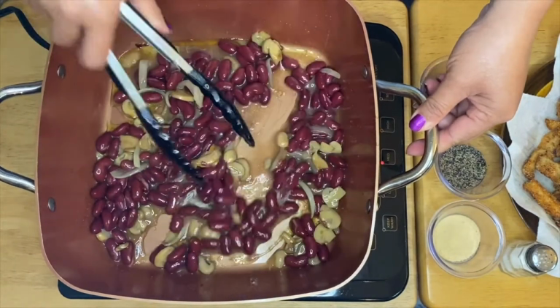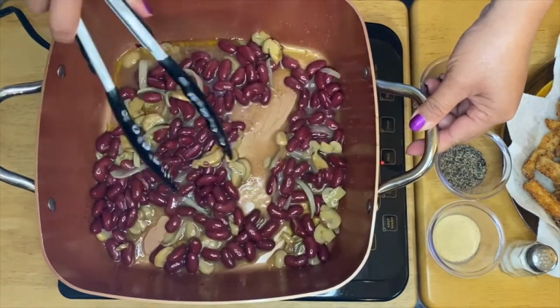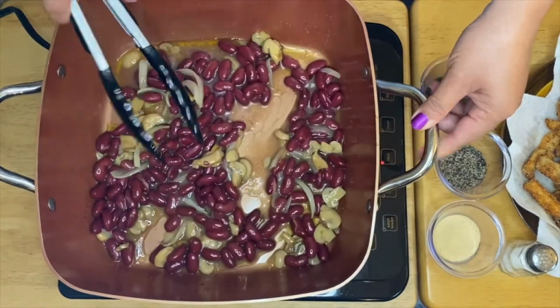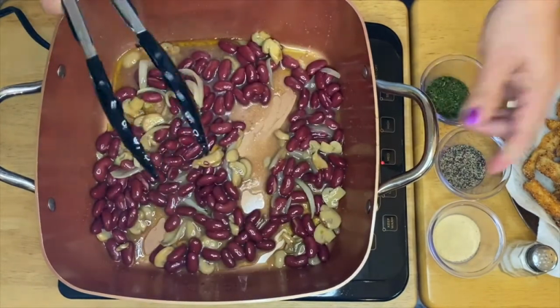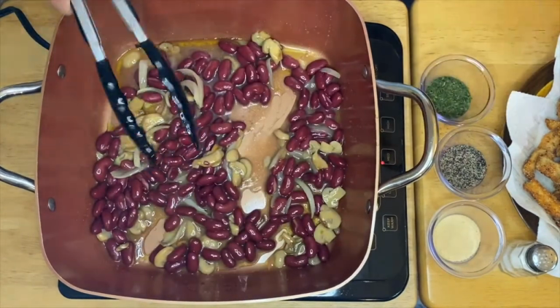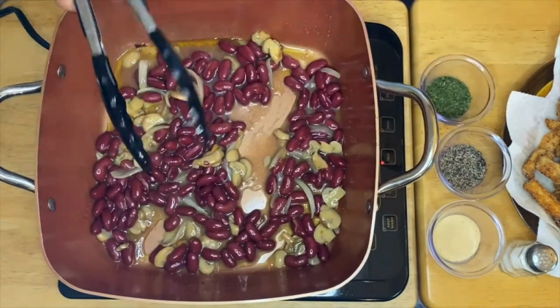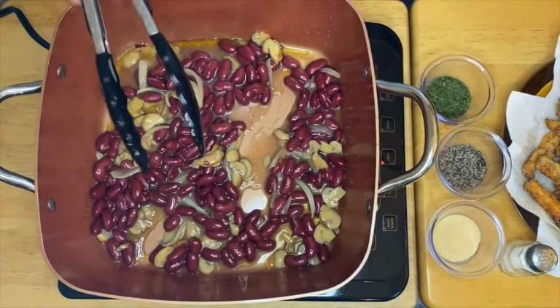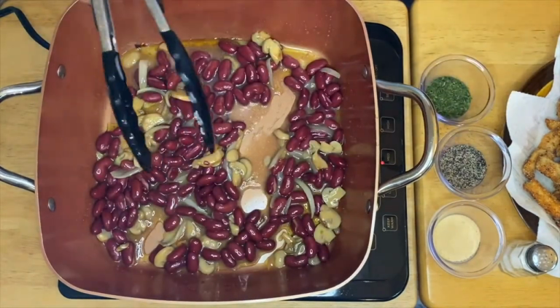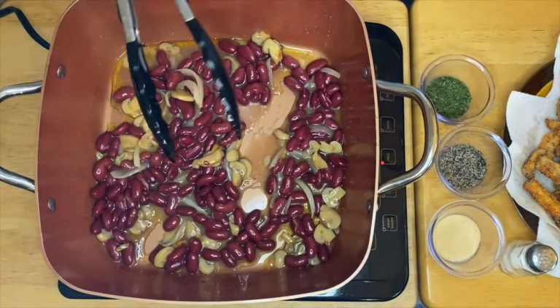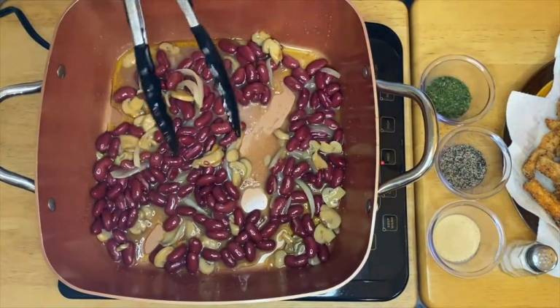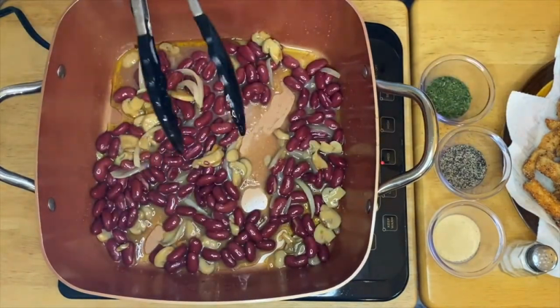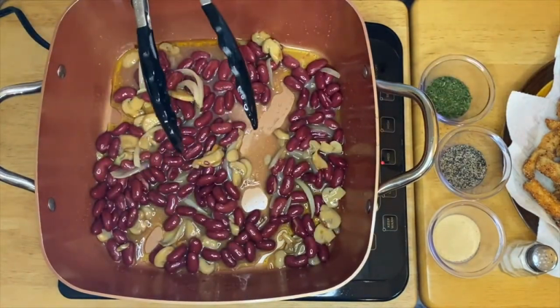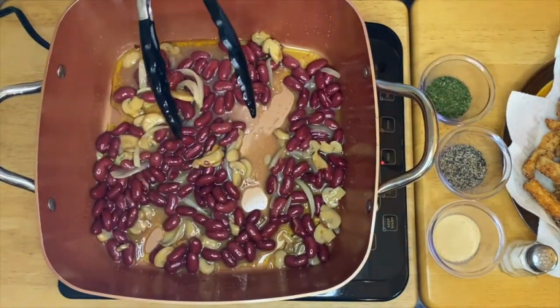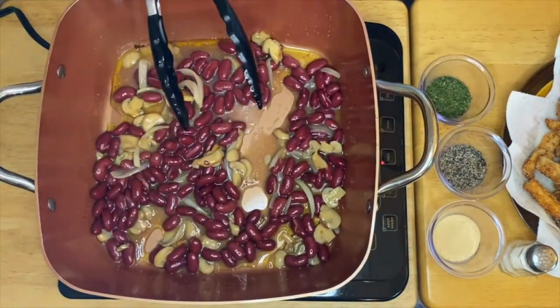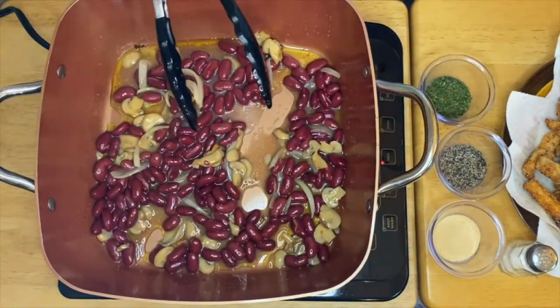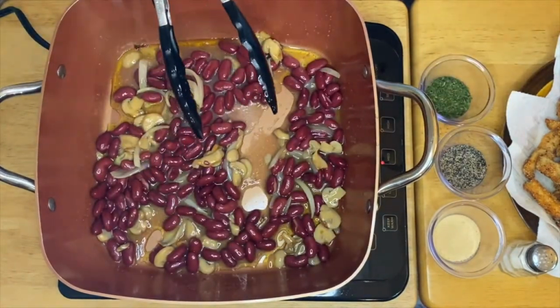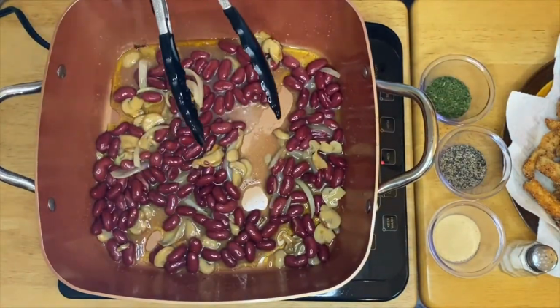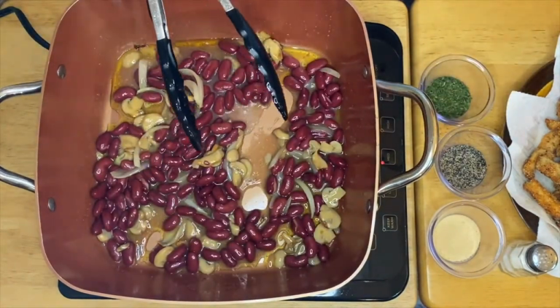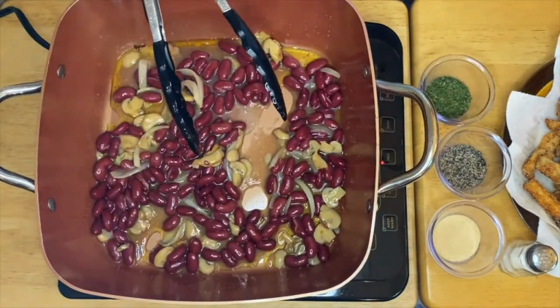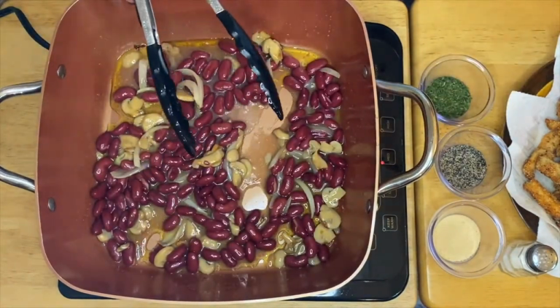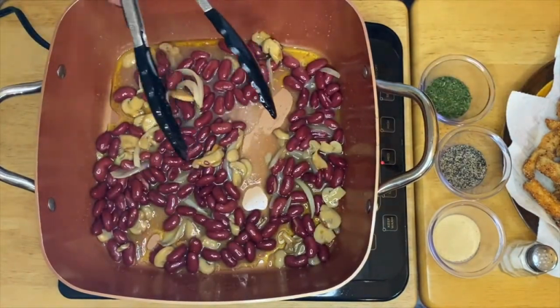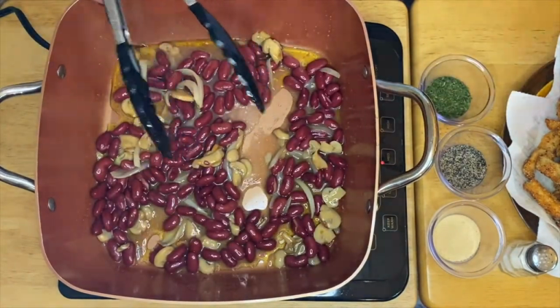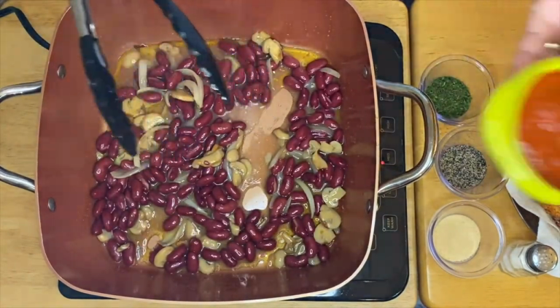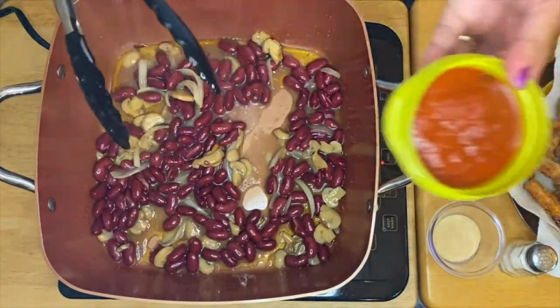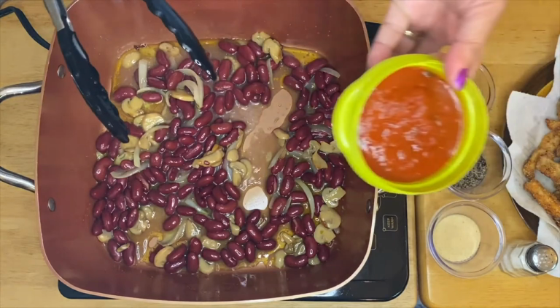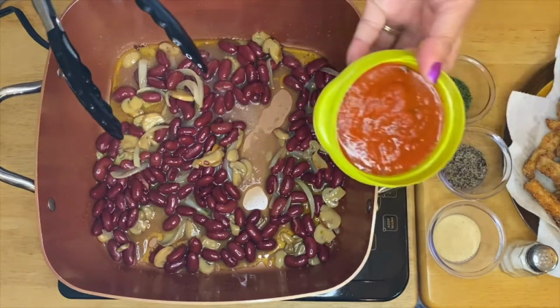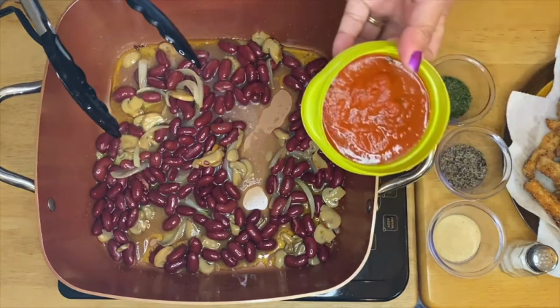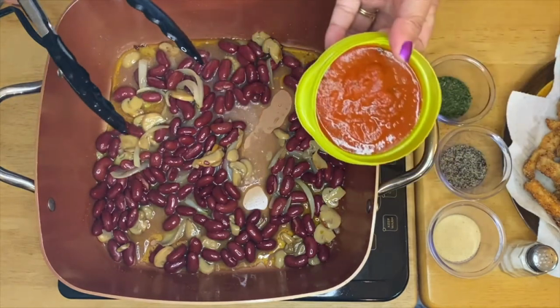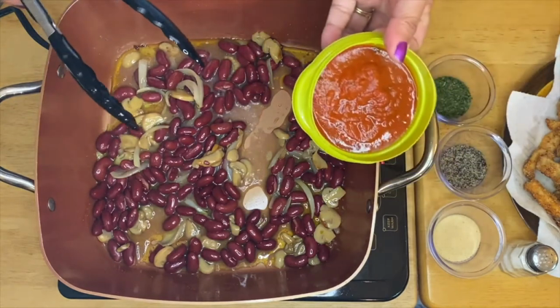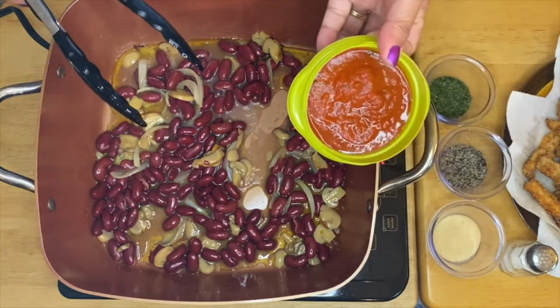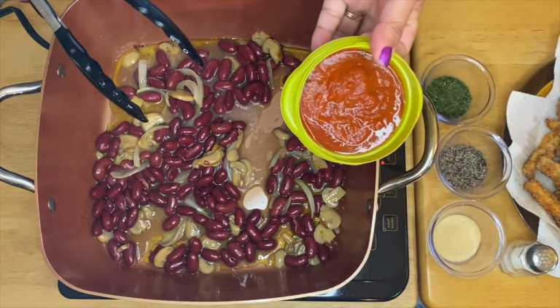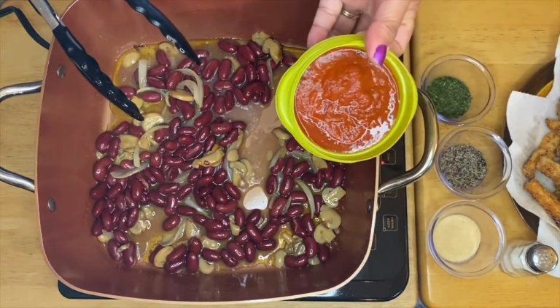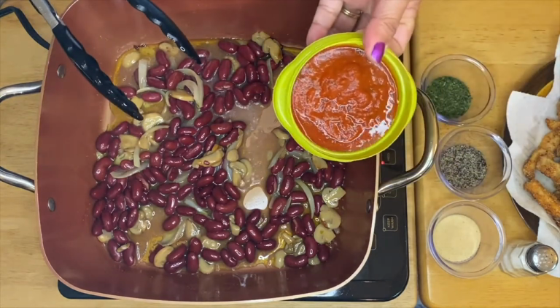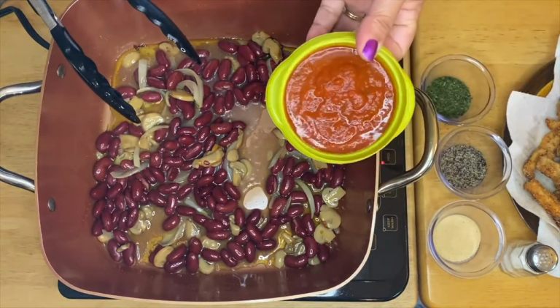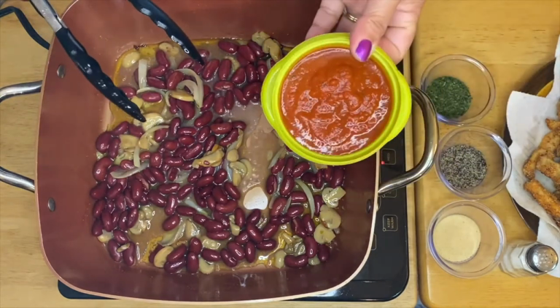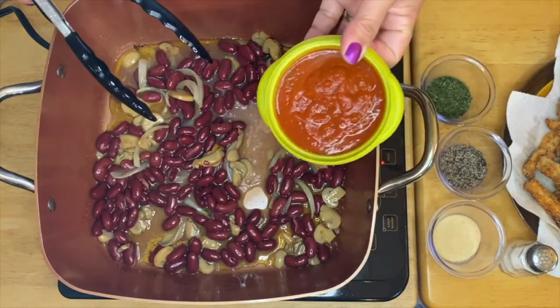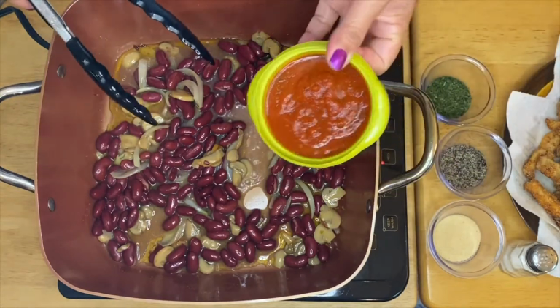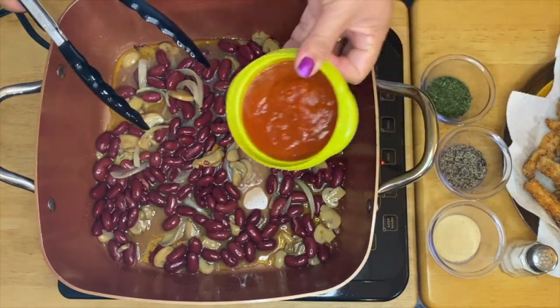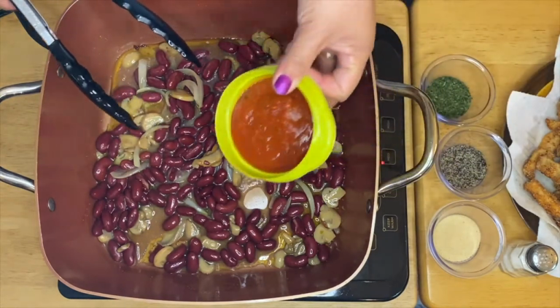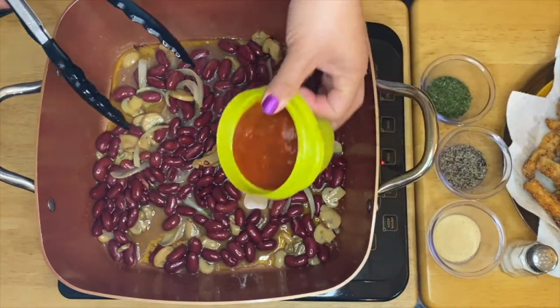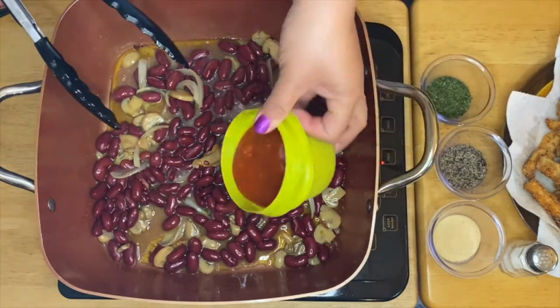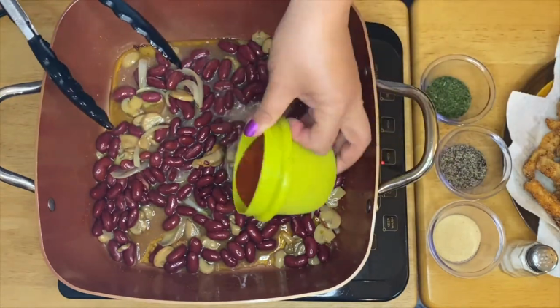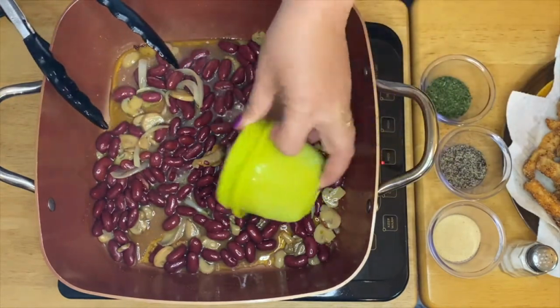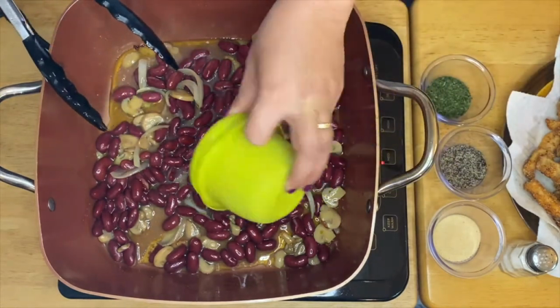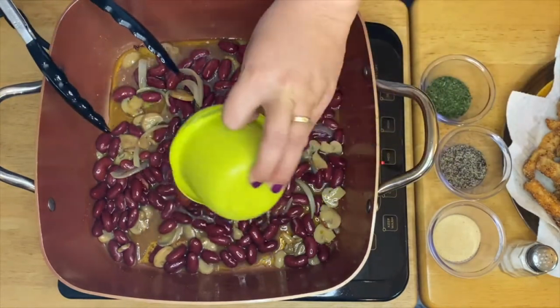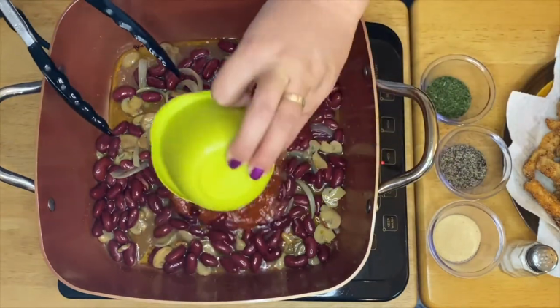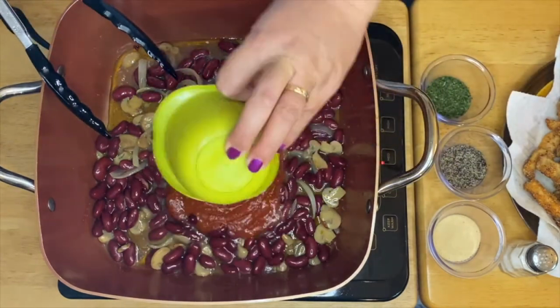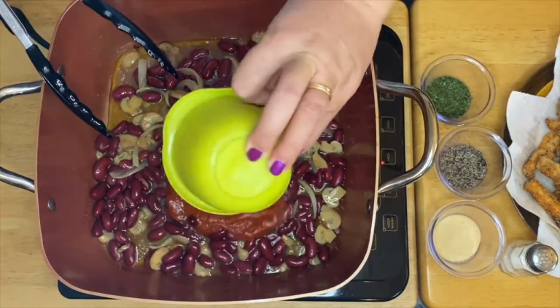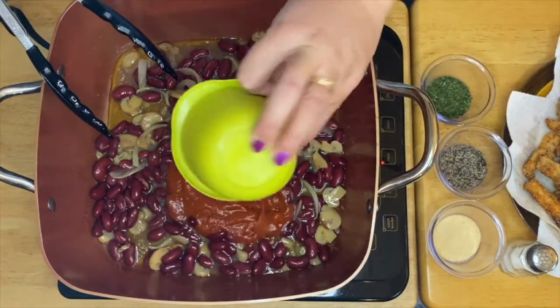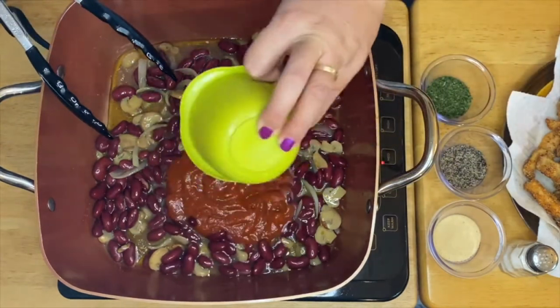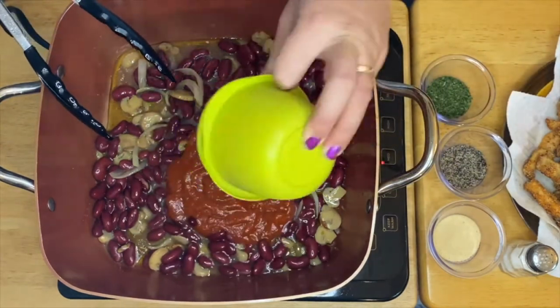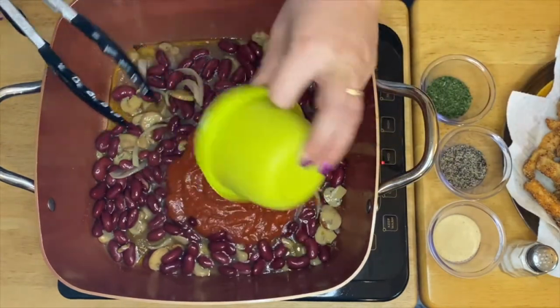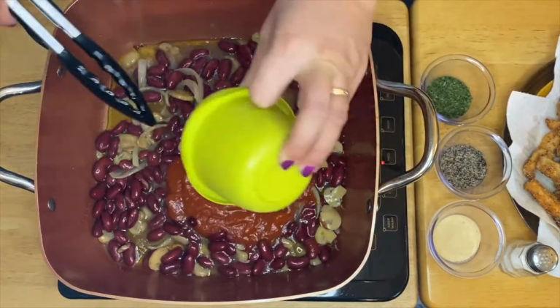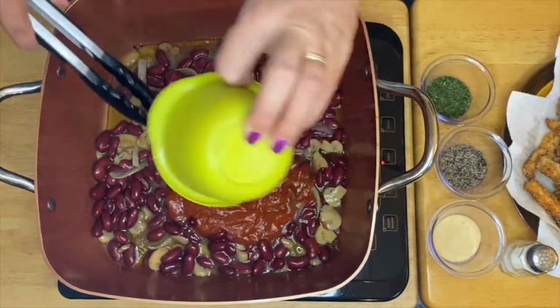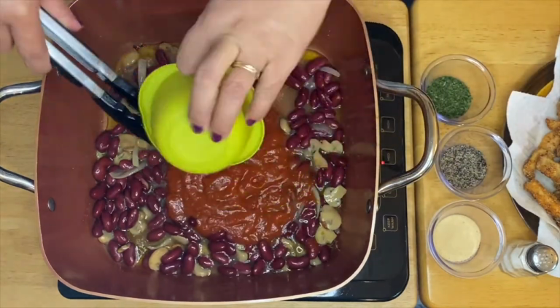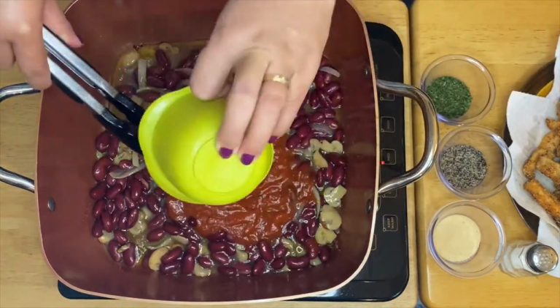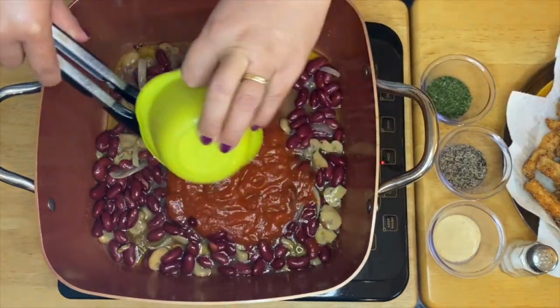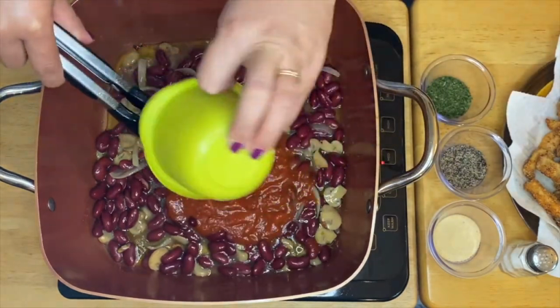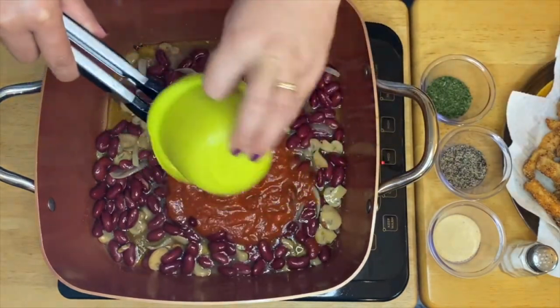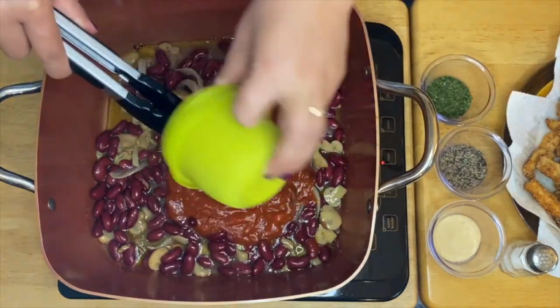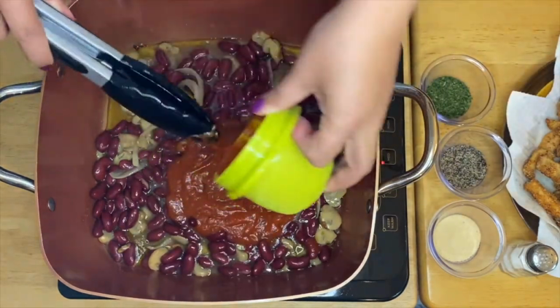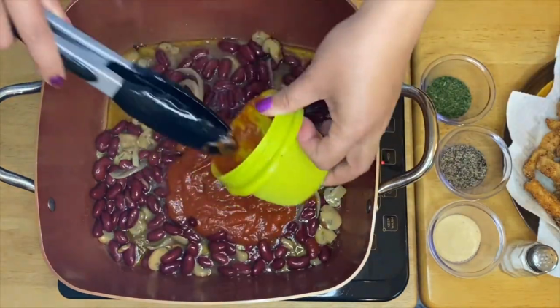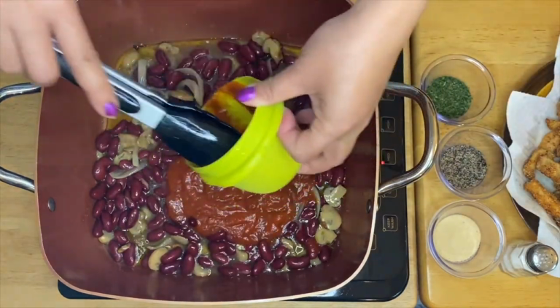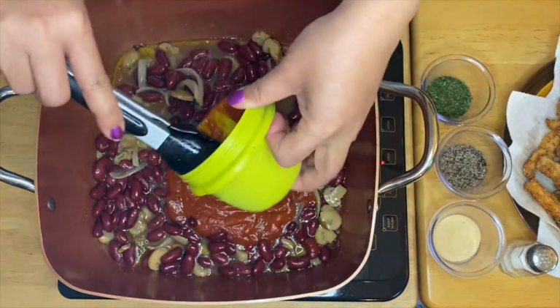The next ingredient we're going to put in is our spaghetti sauce. Mix it in nicely.